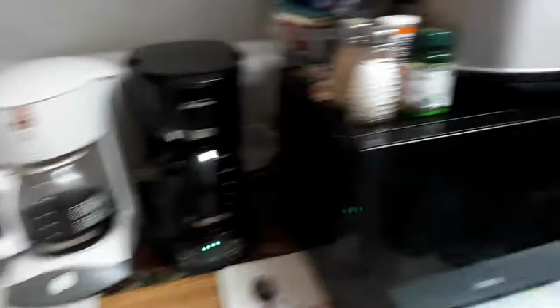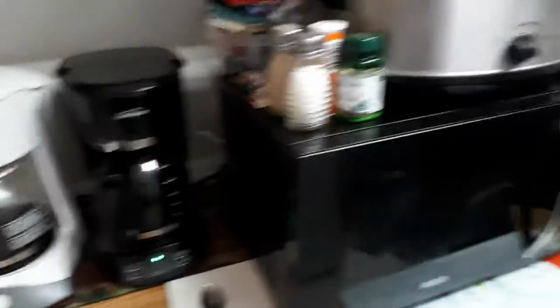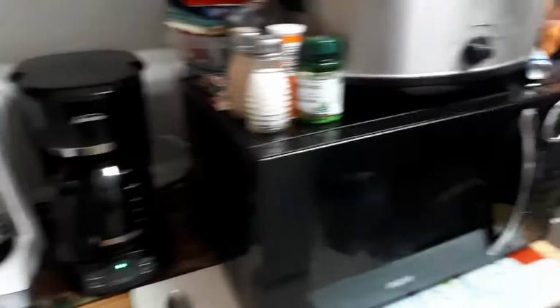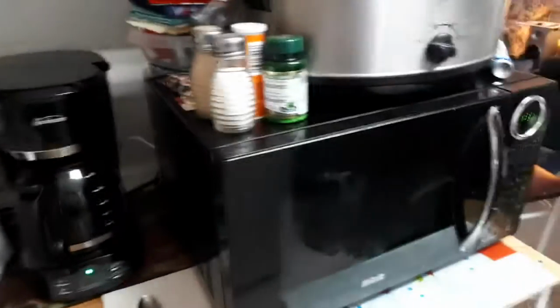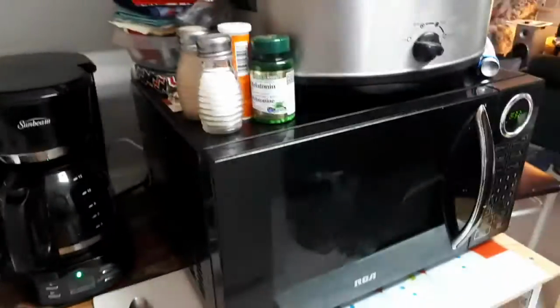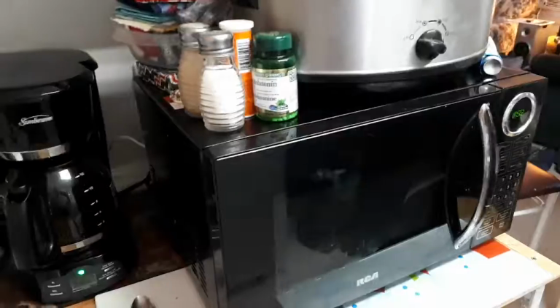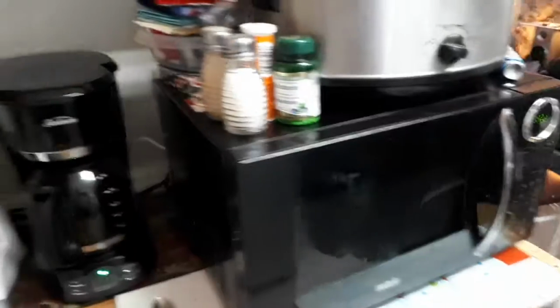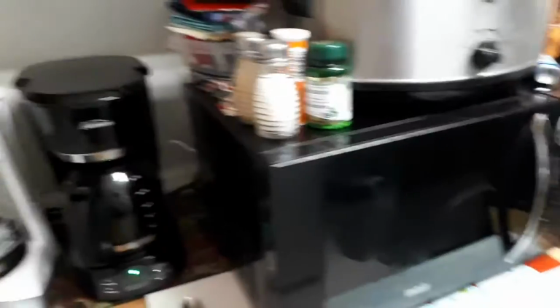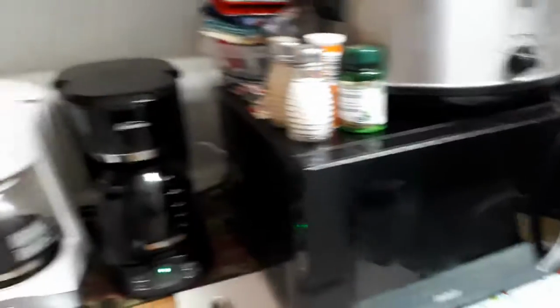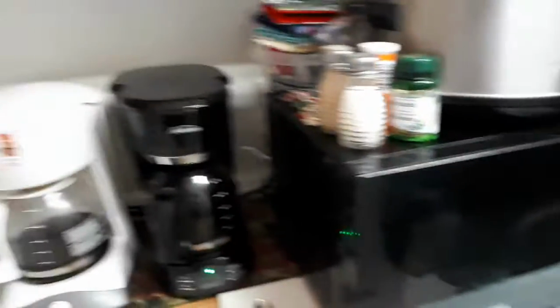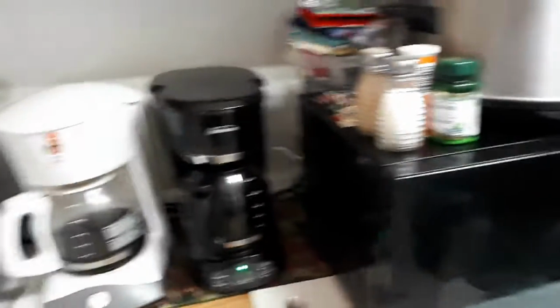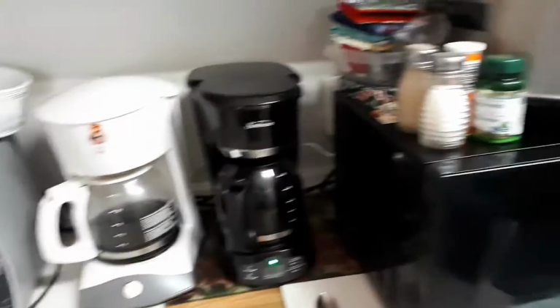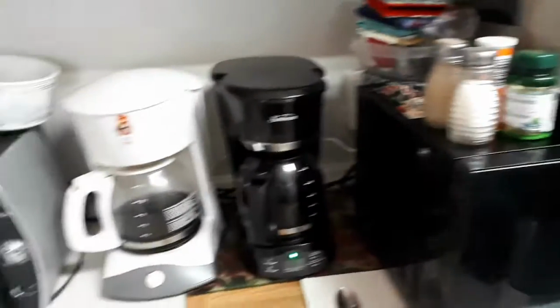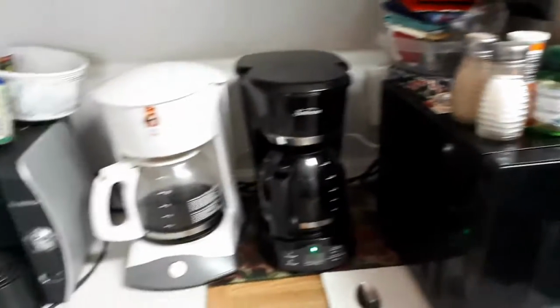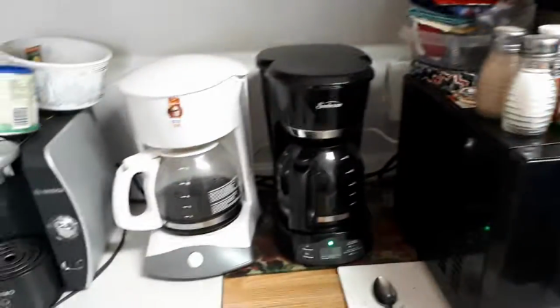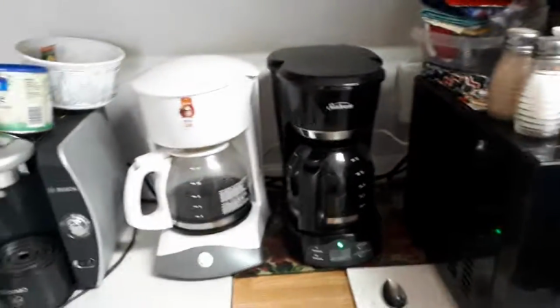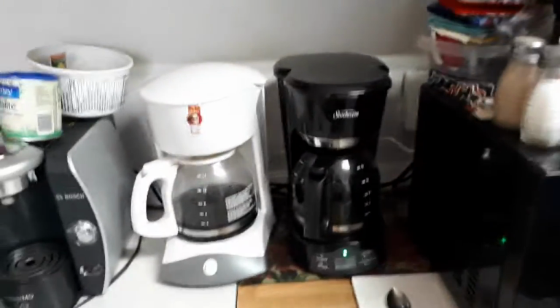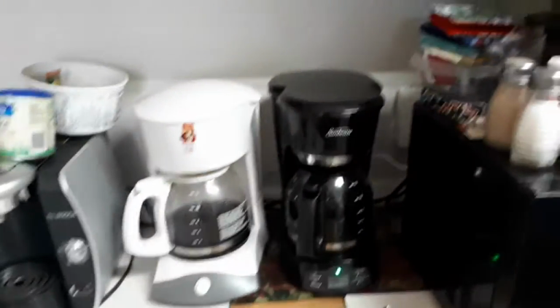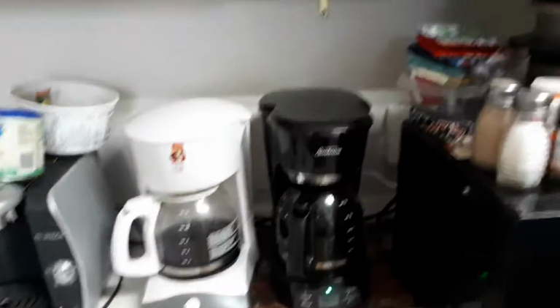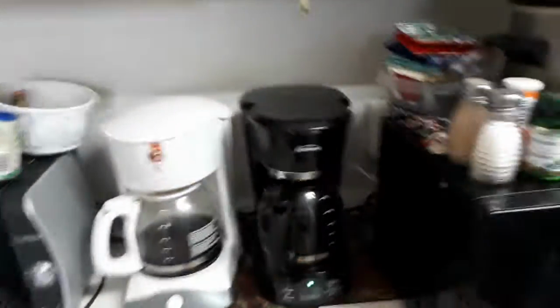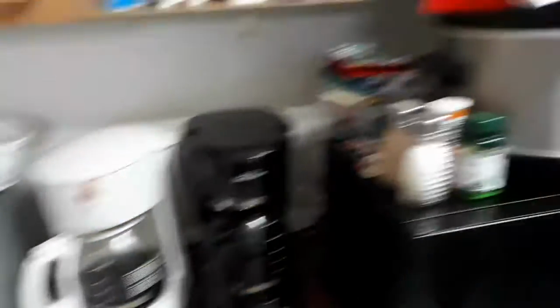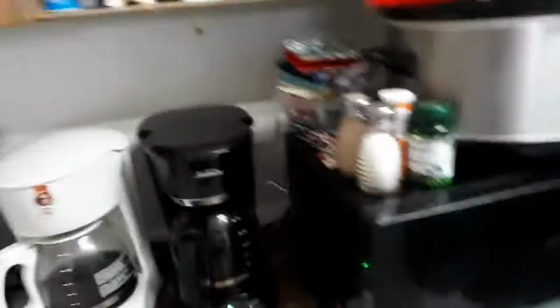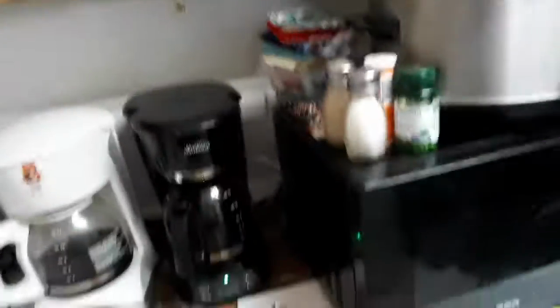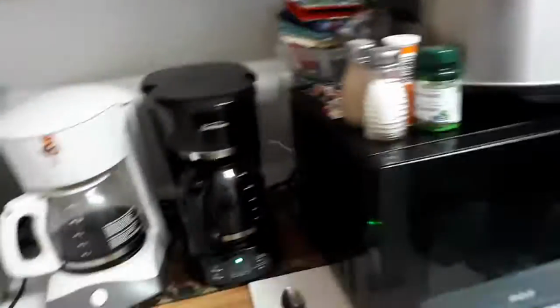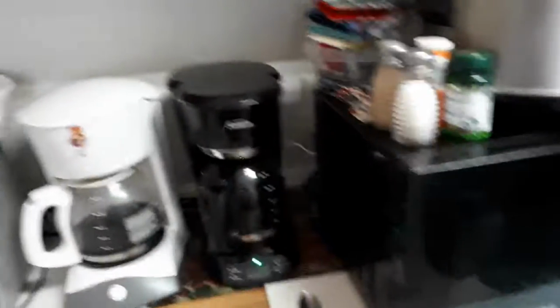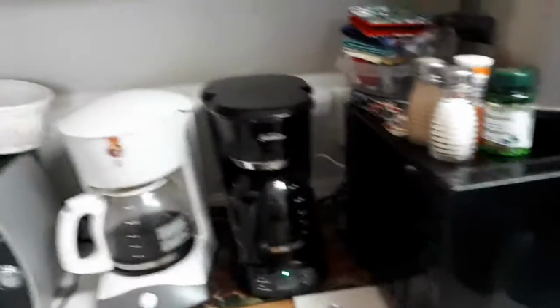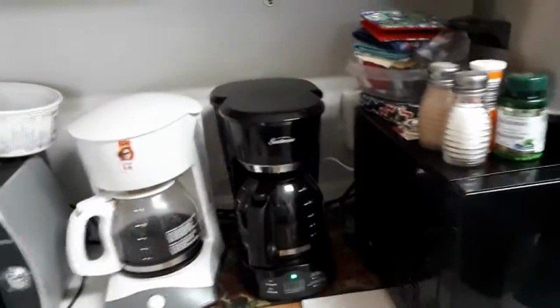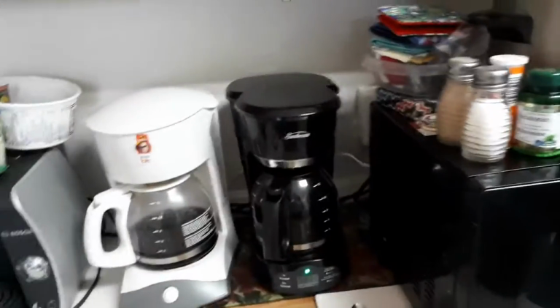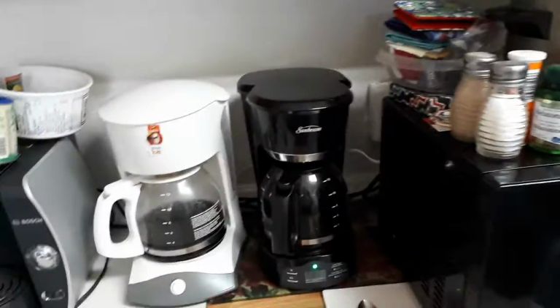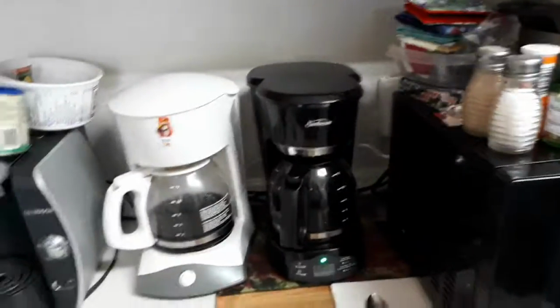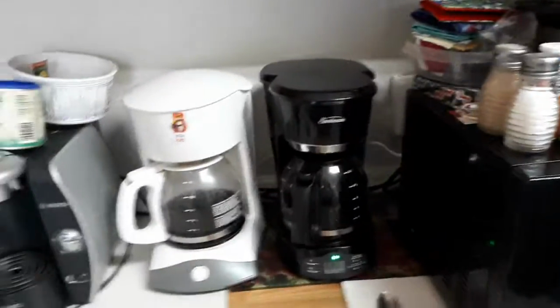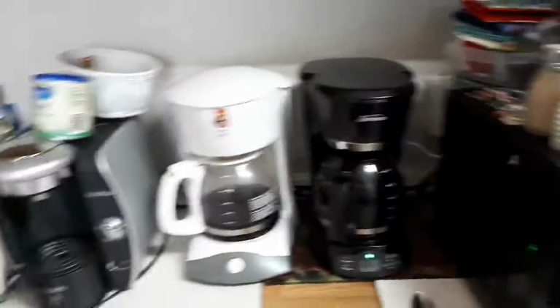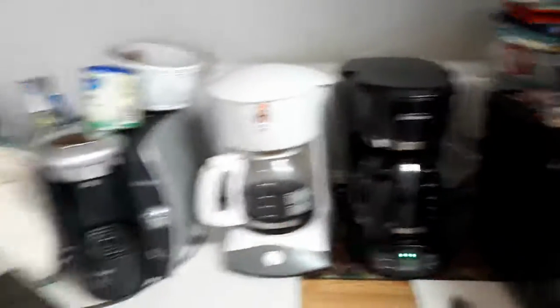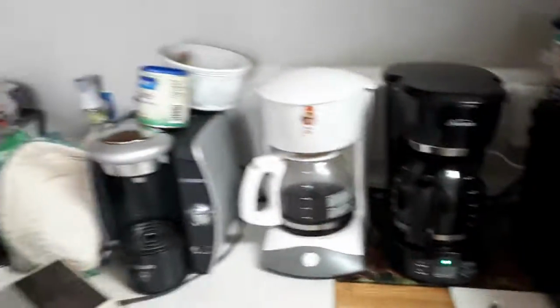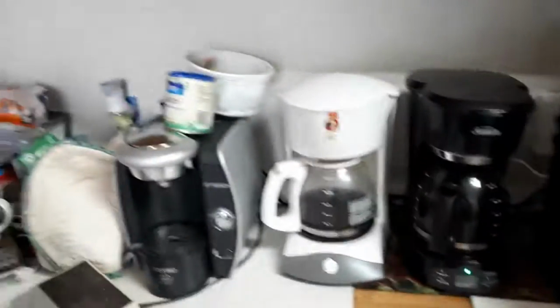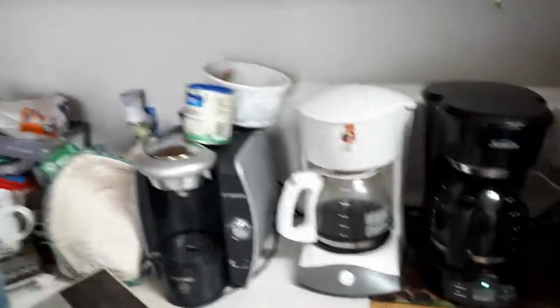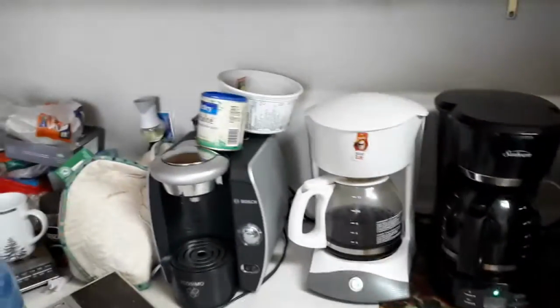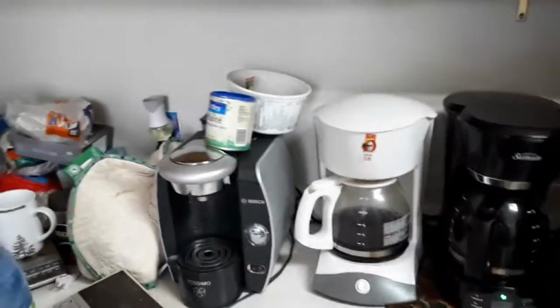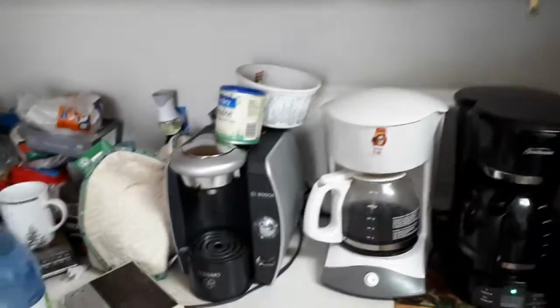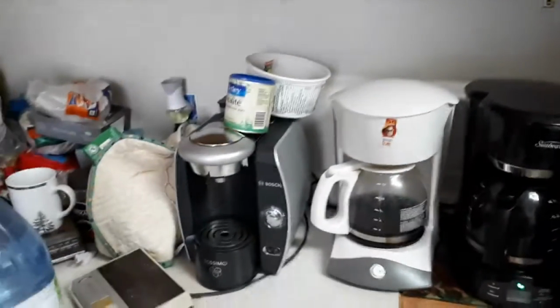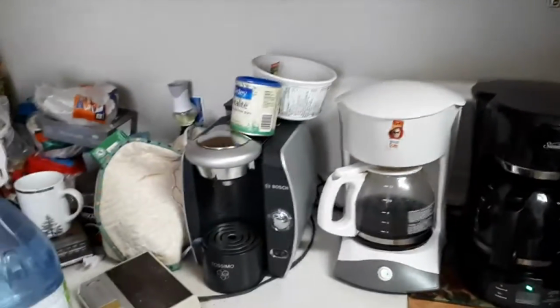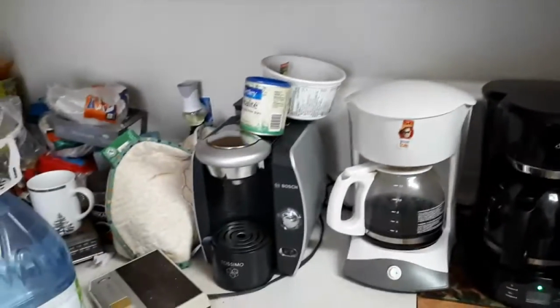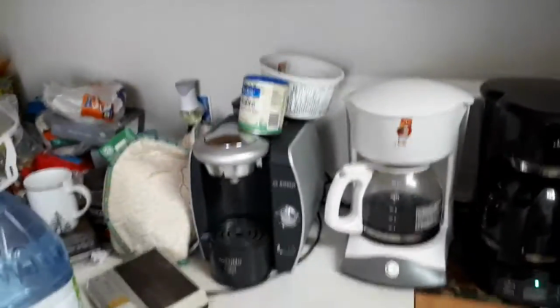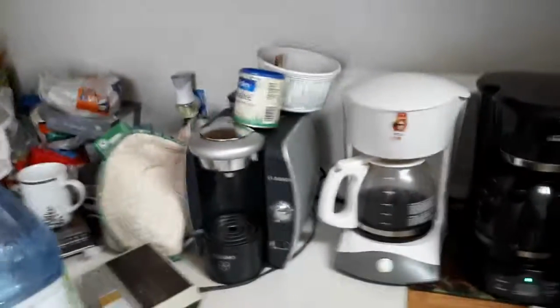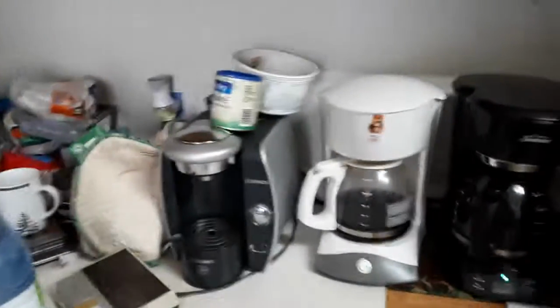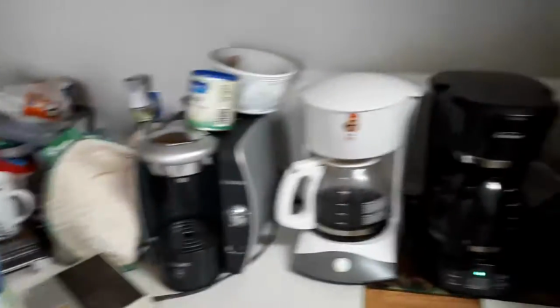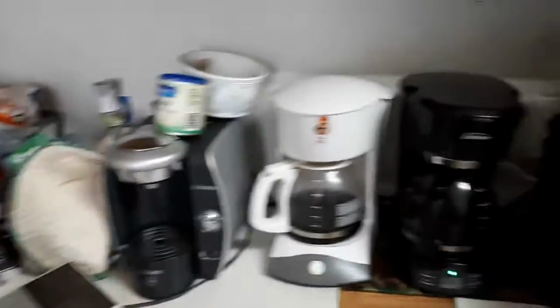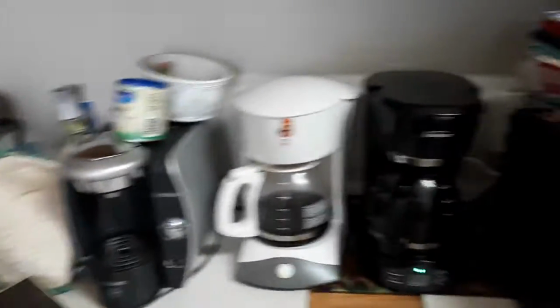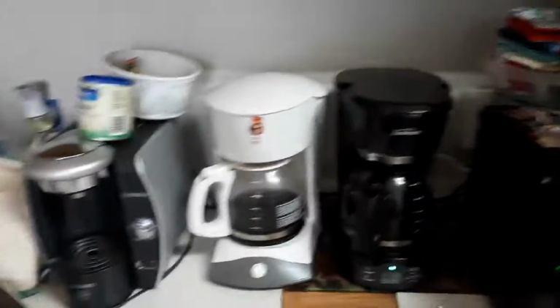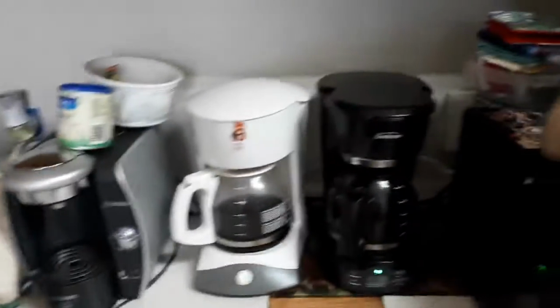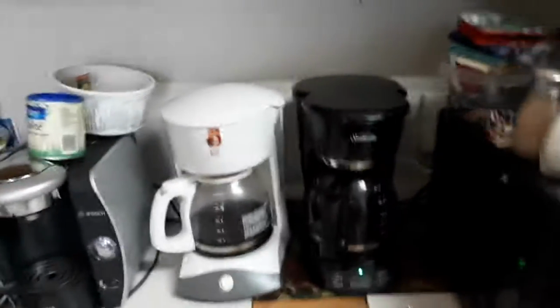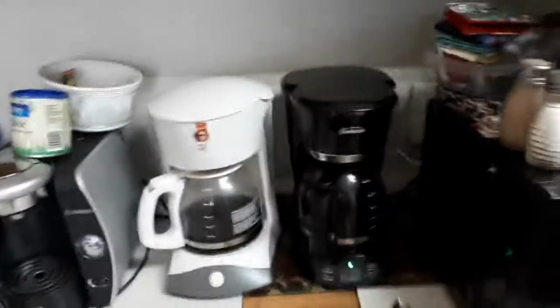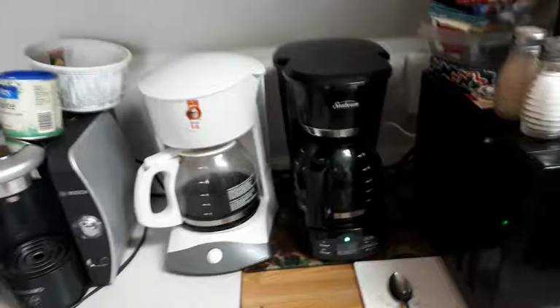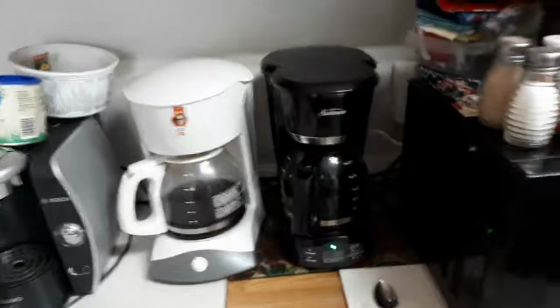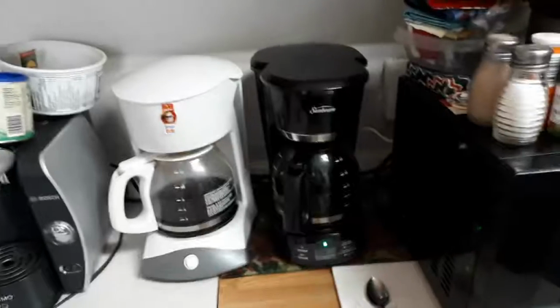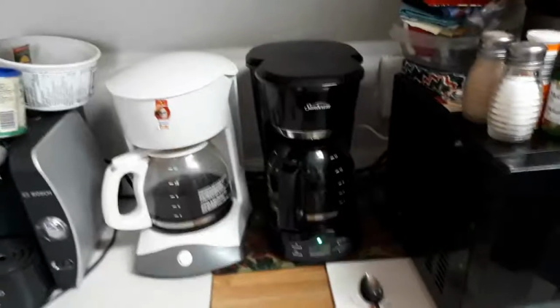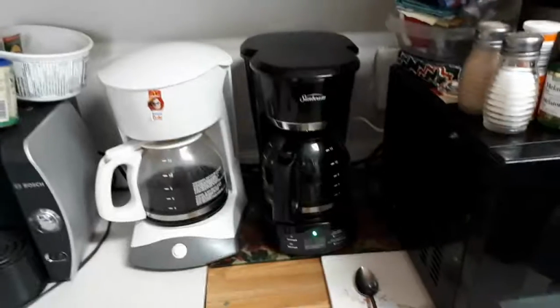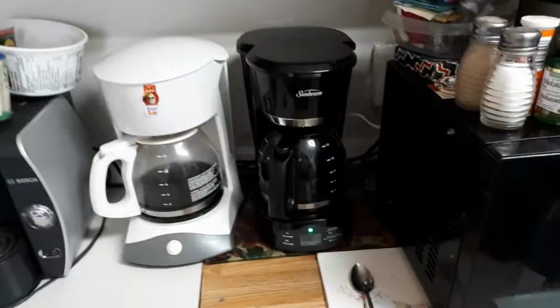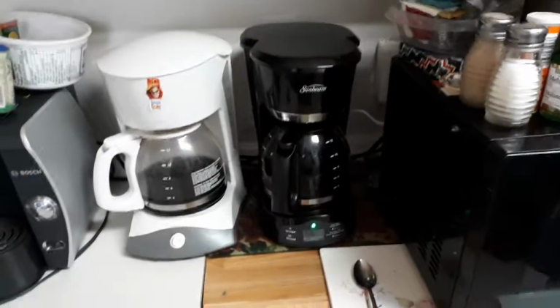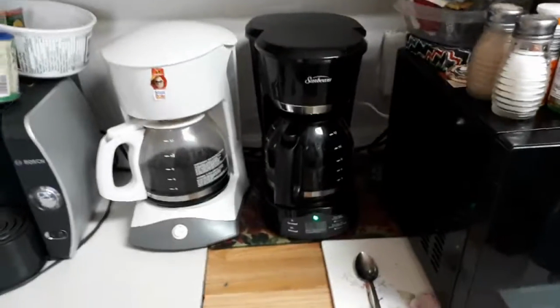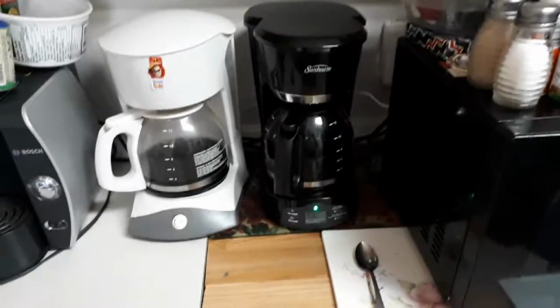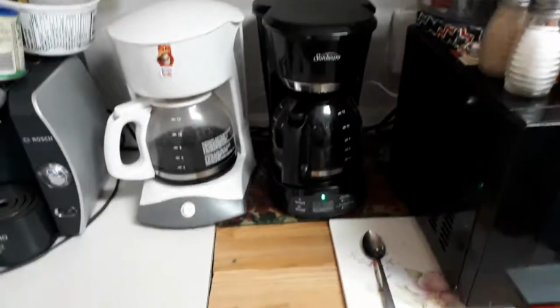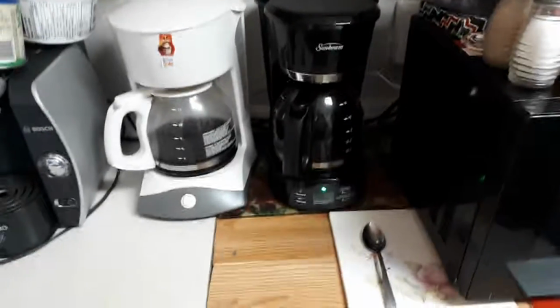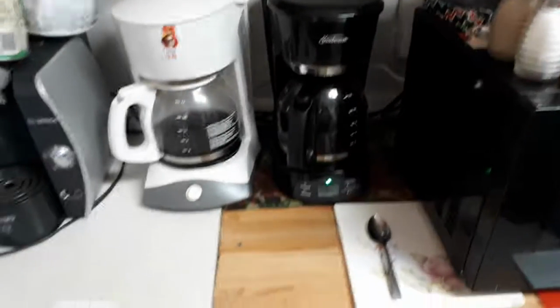Because of the microwave and coffee makers, I'm trying to organize and move some things around. Bye for now, and thanks for watching.